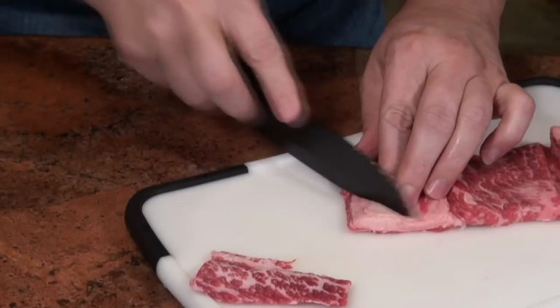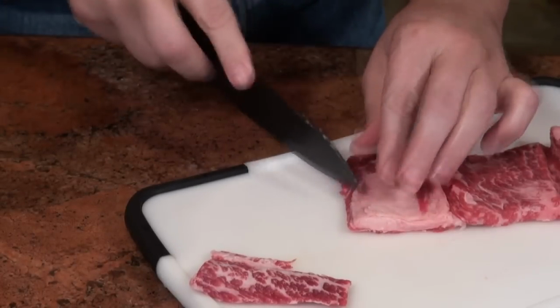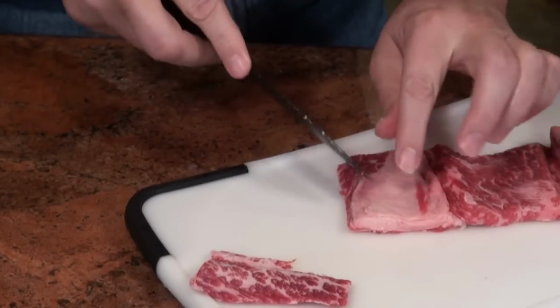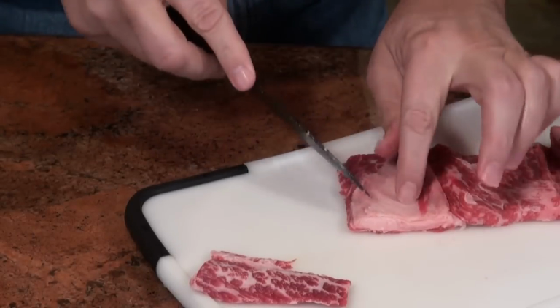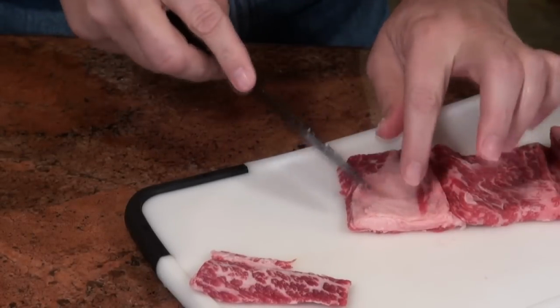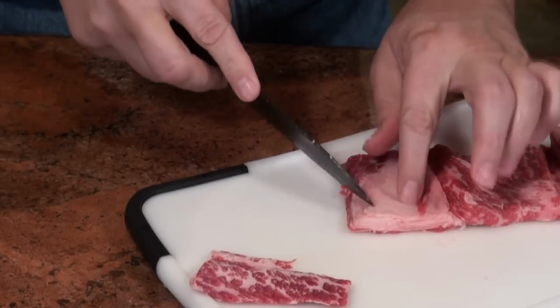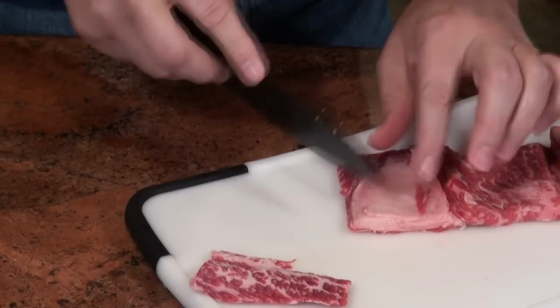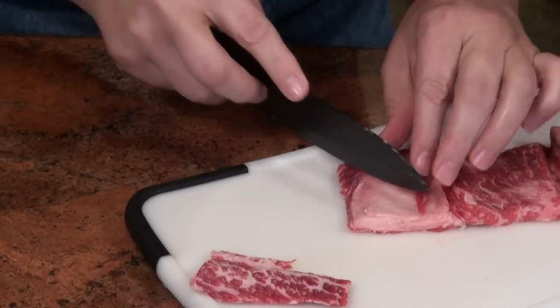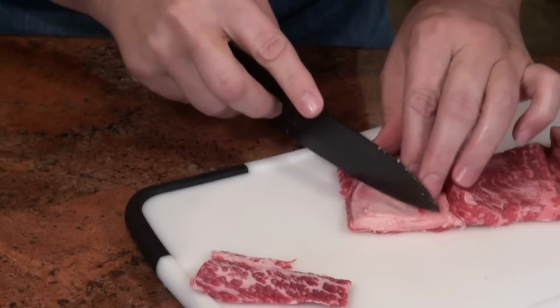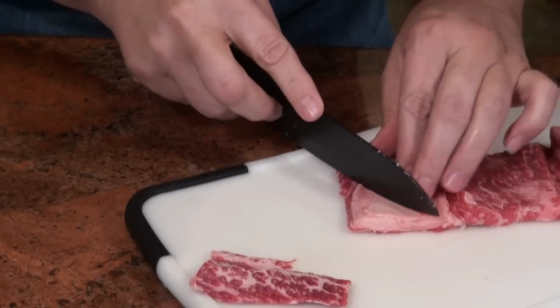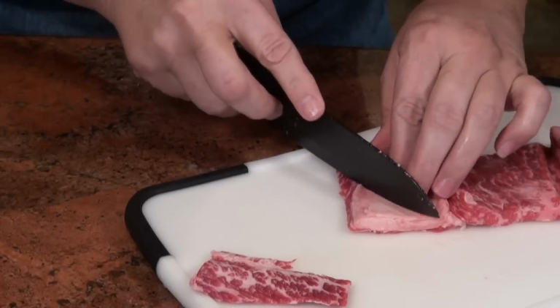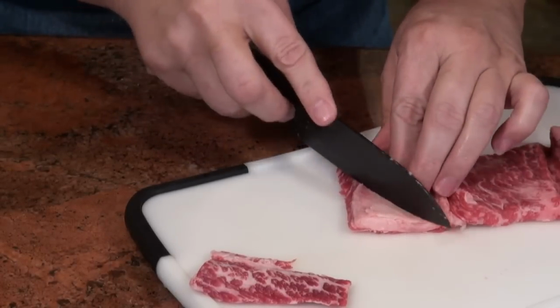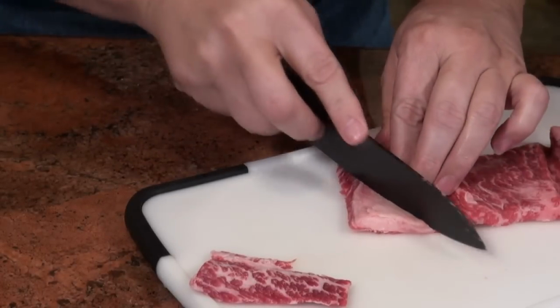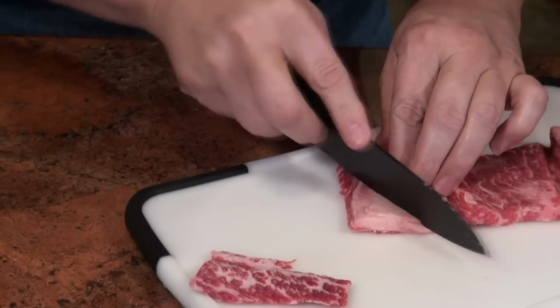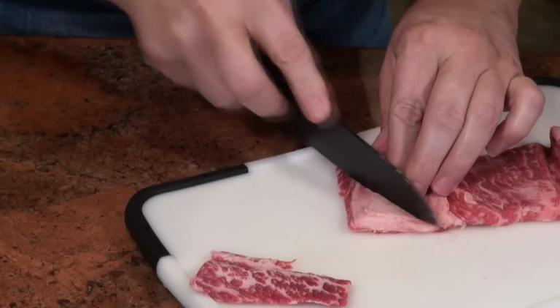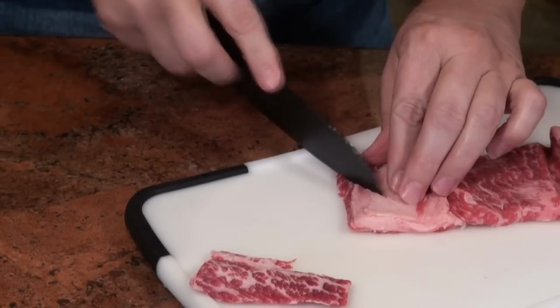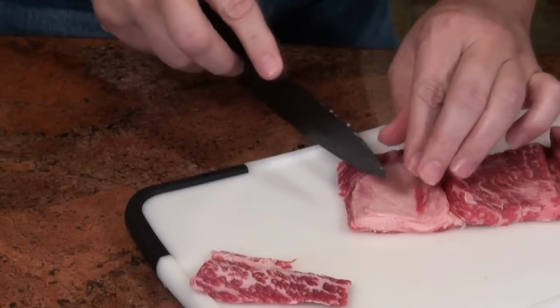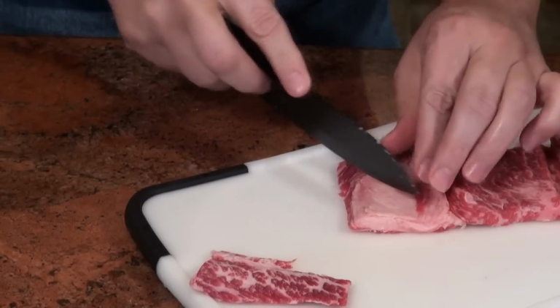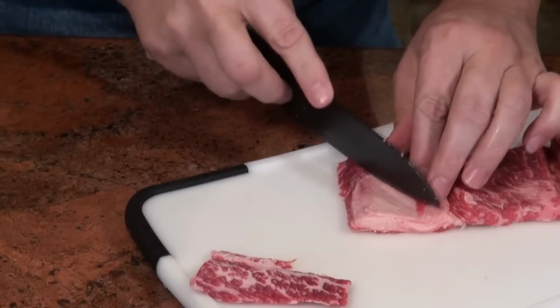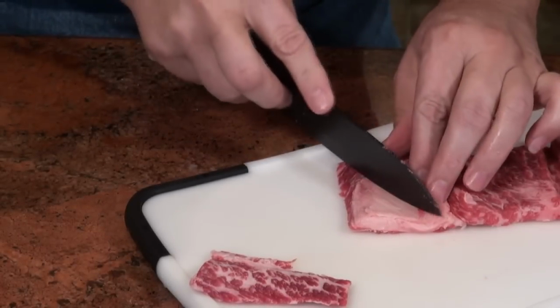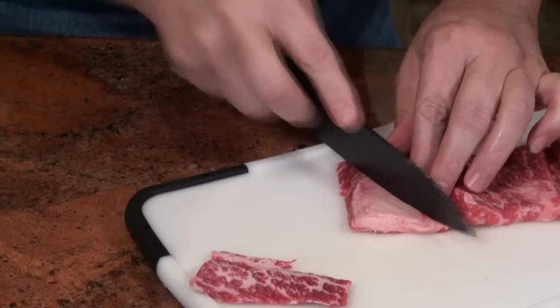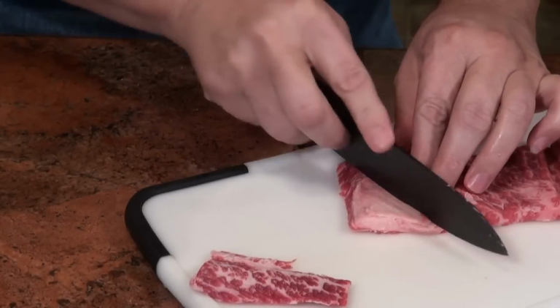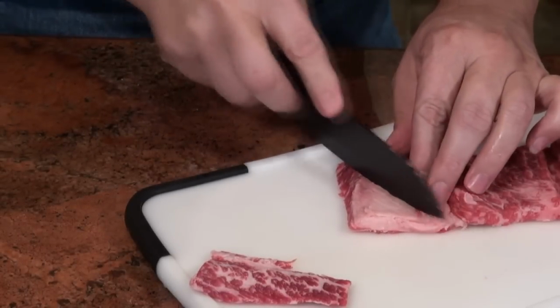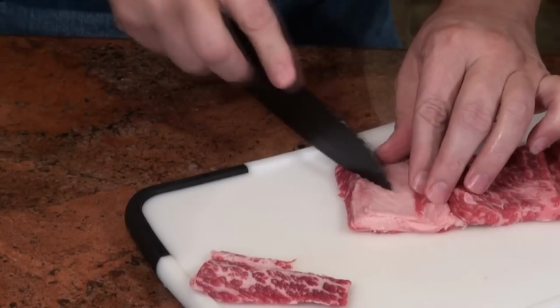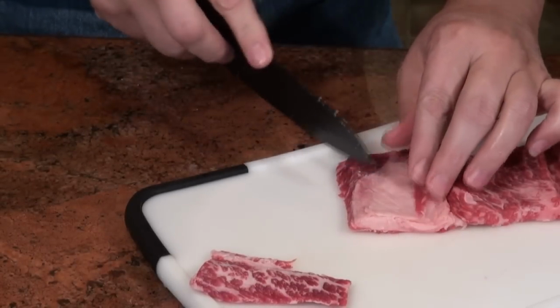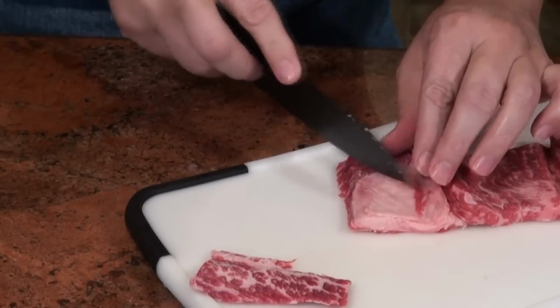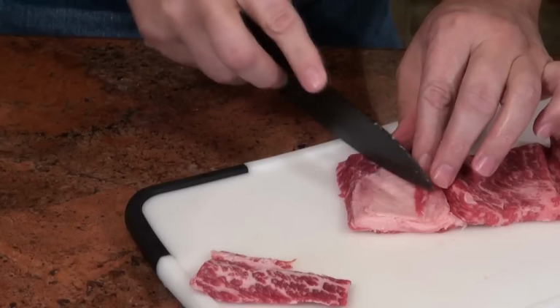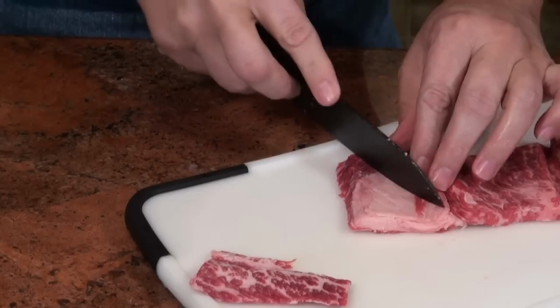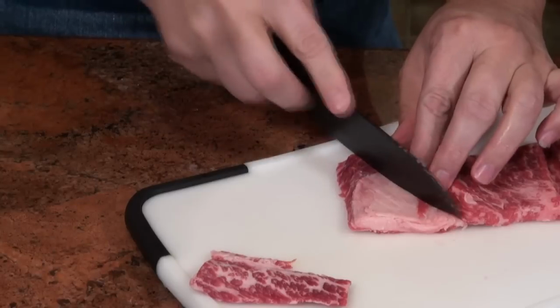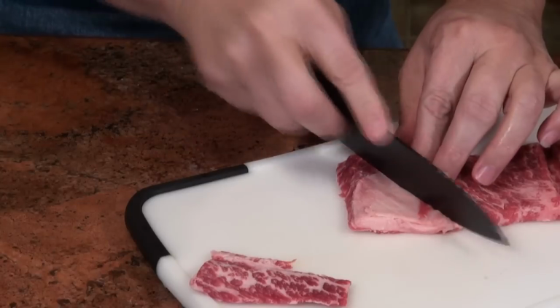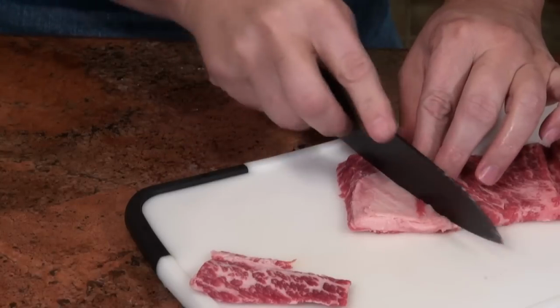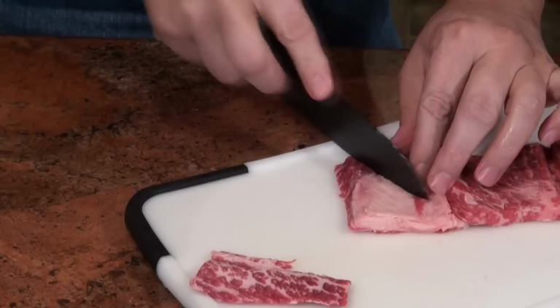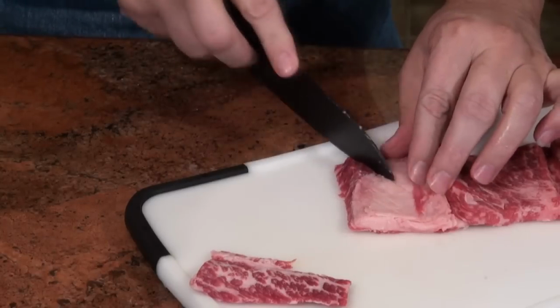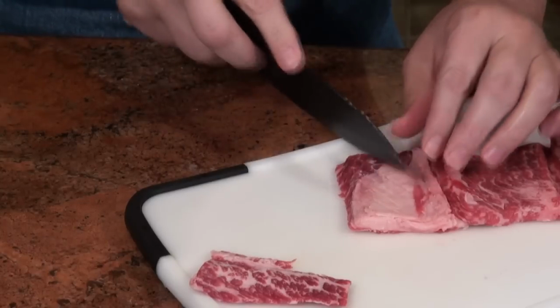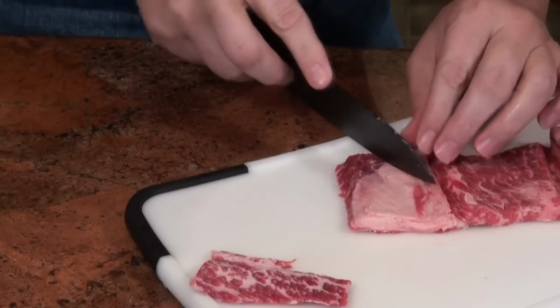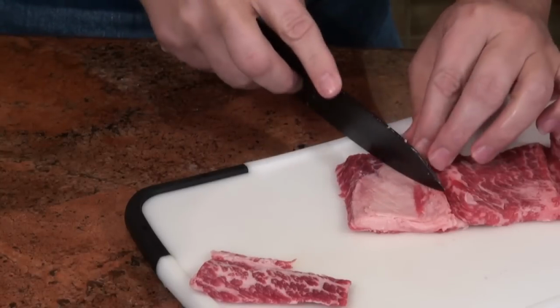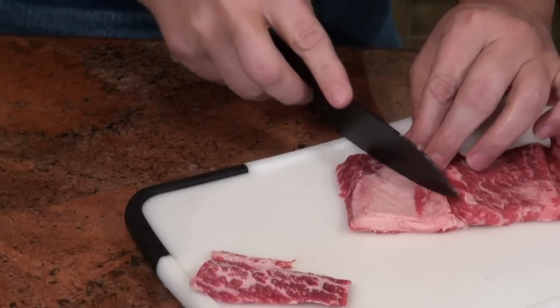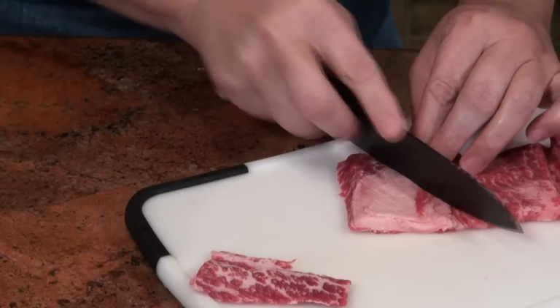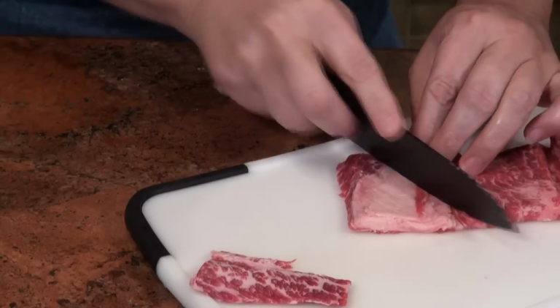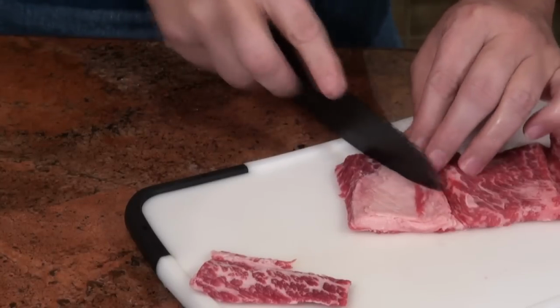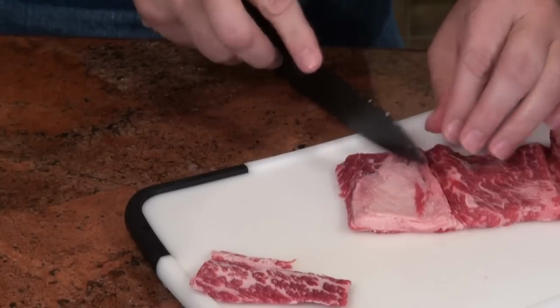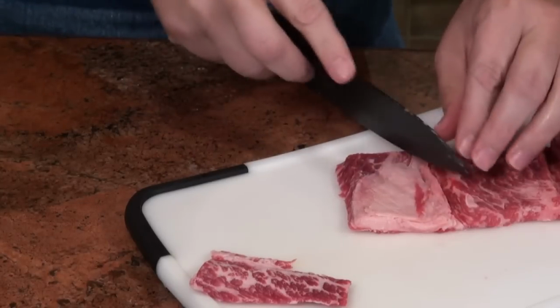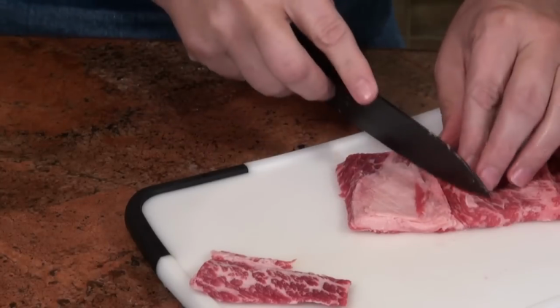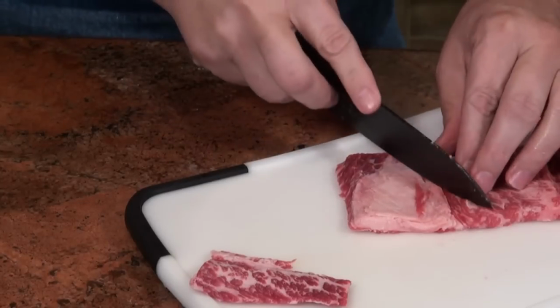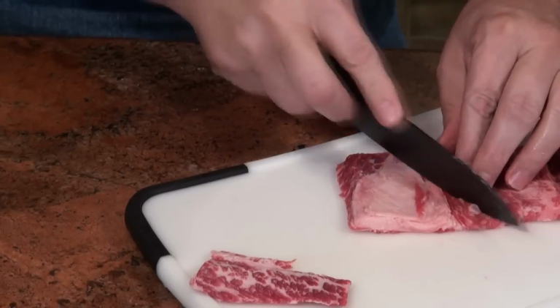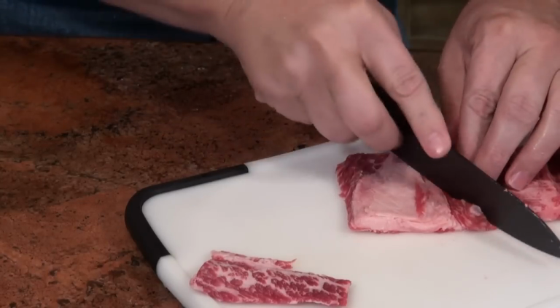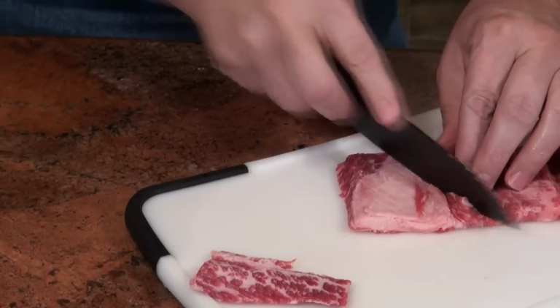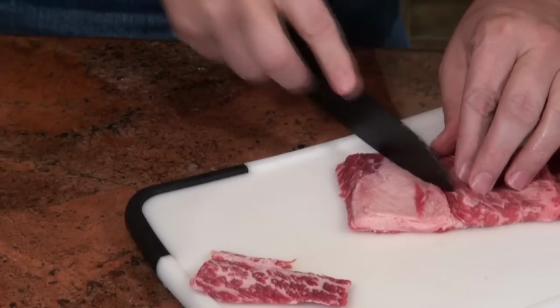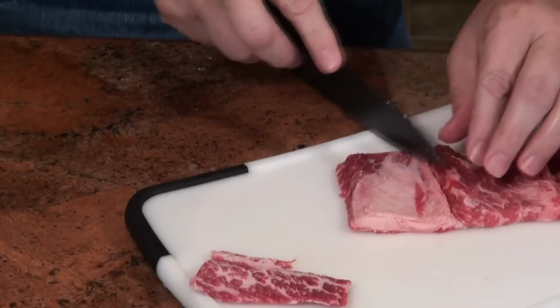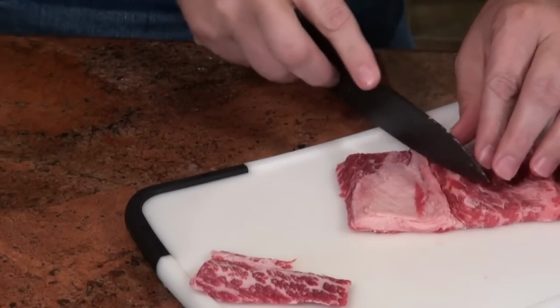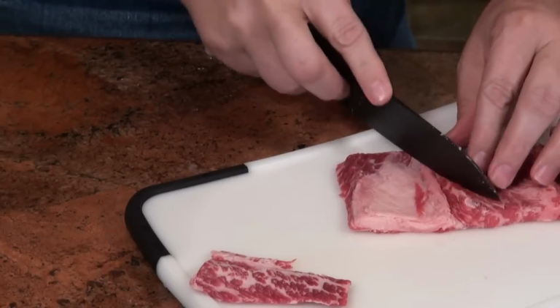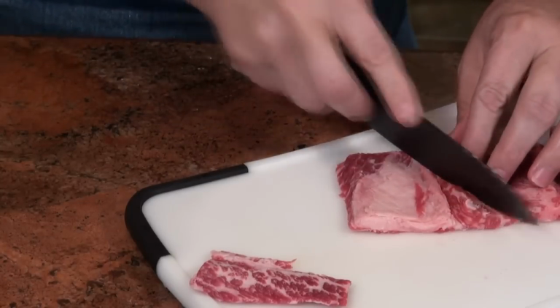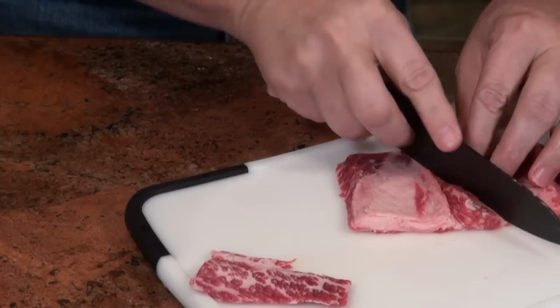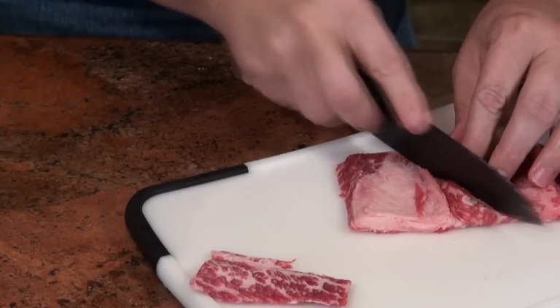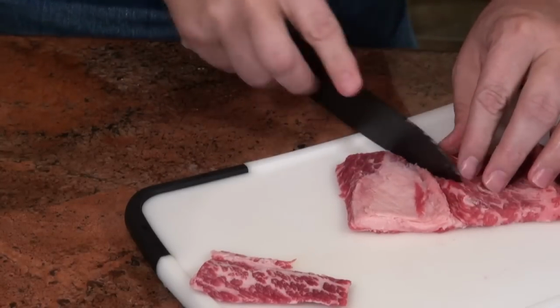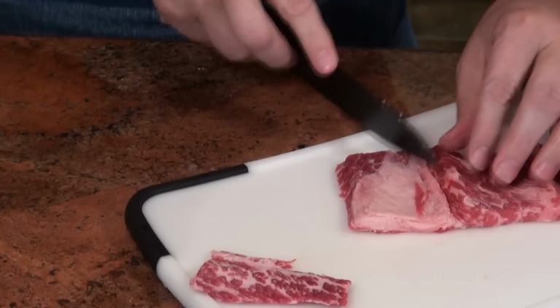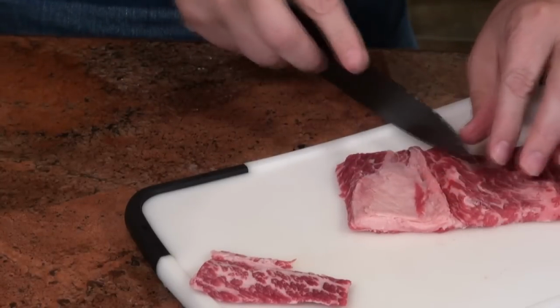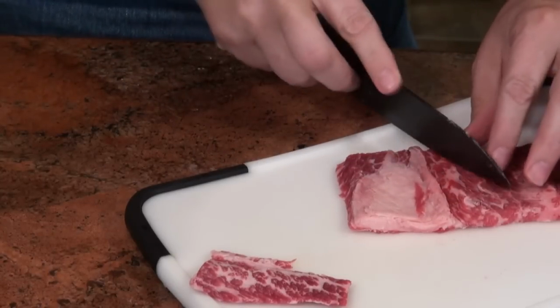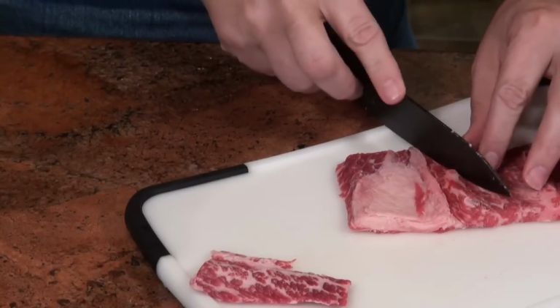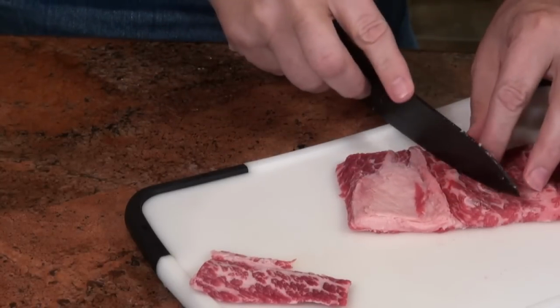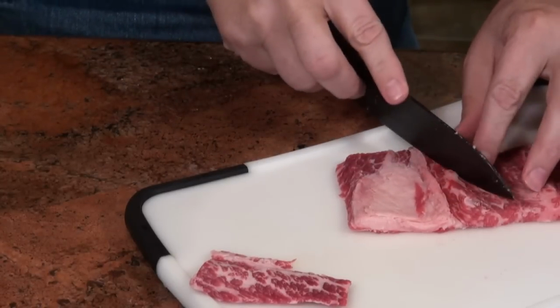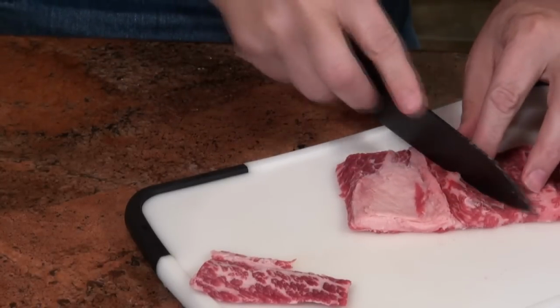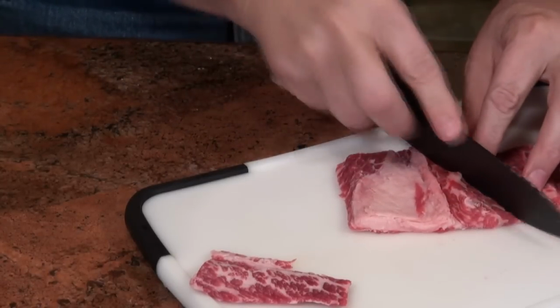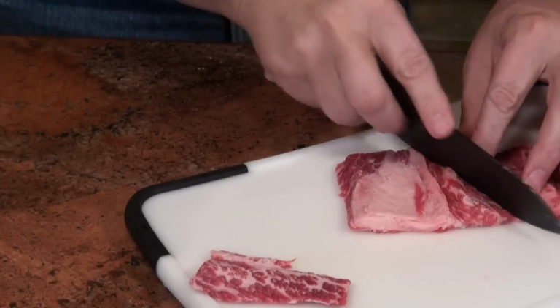Now, this is just fat — it doesn't have the silver skin, so we're okay. If it had silver skin, then I'd take it off.